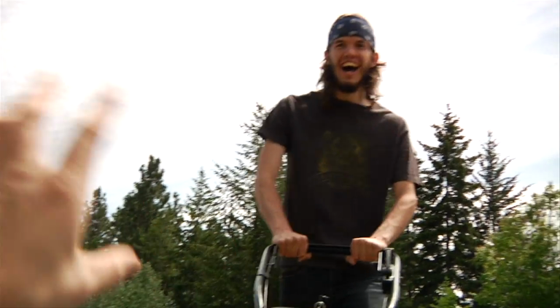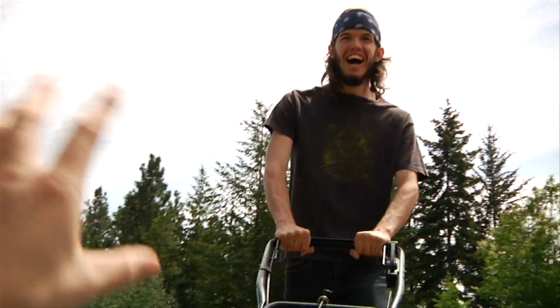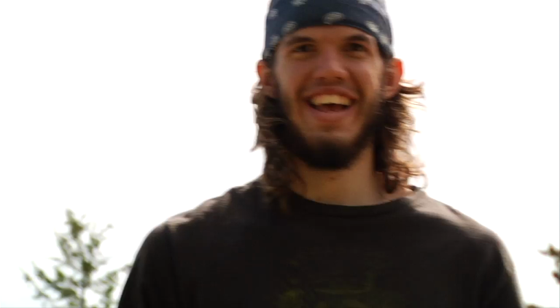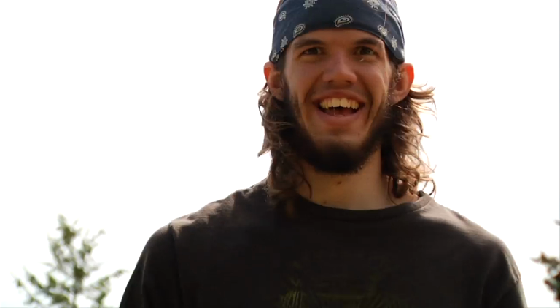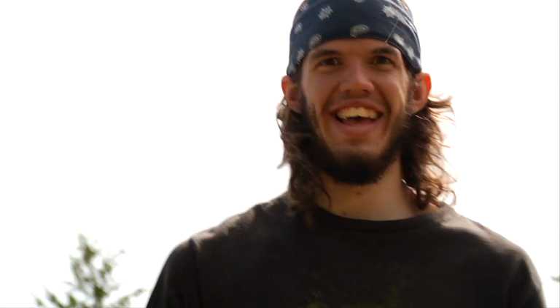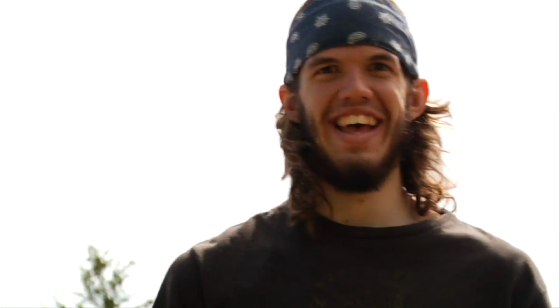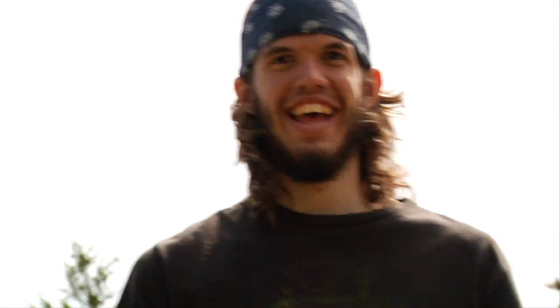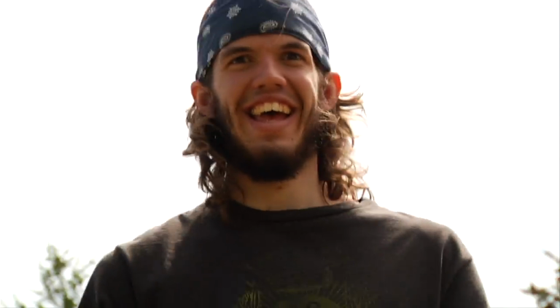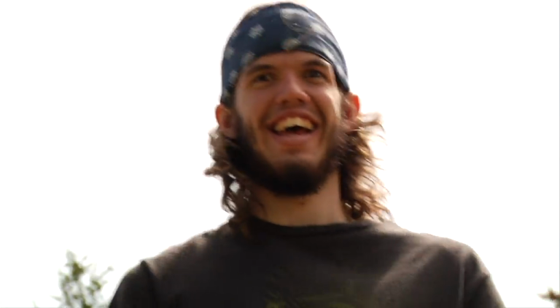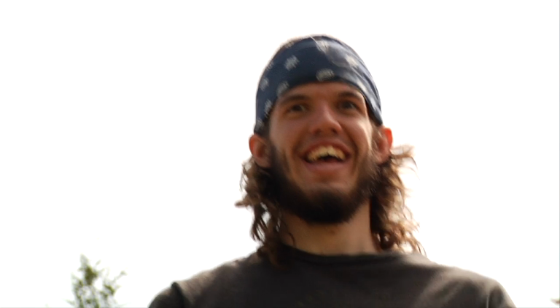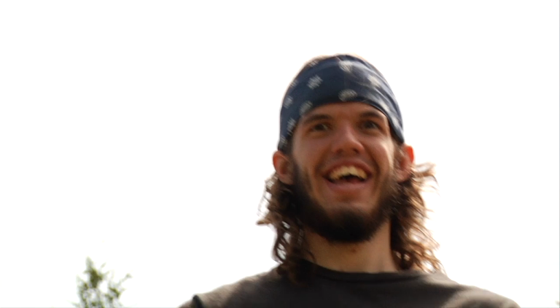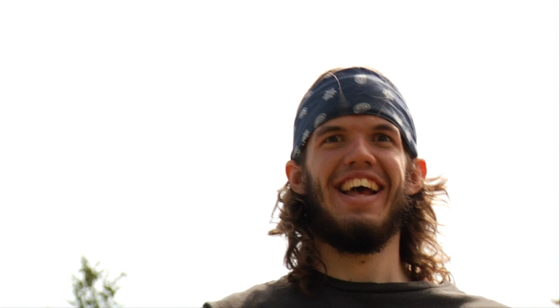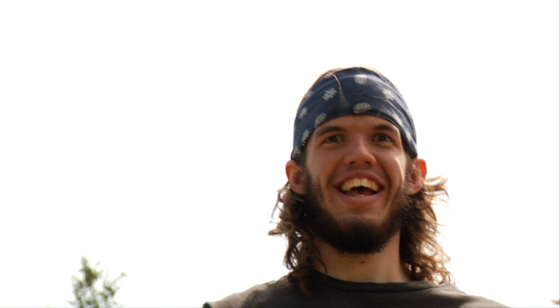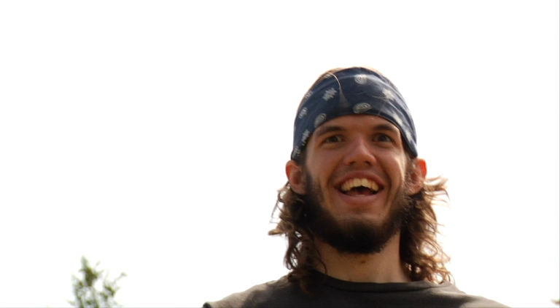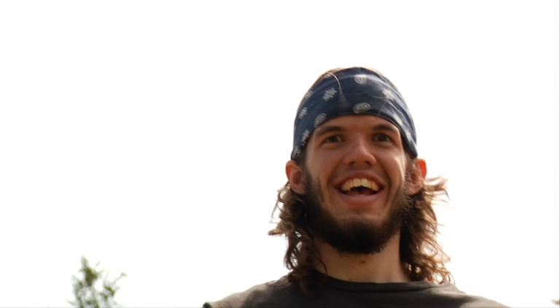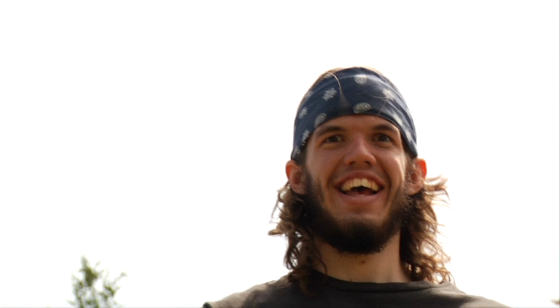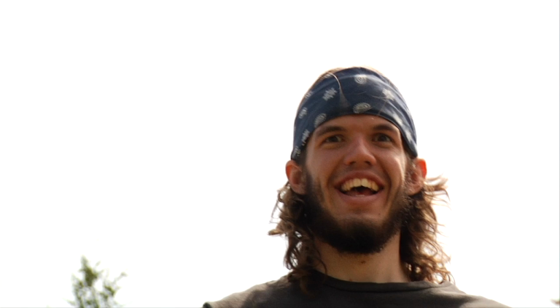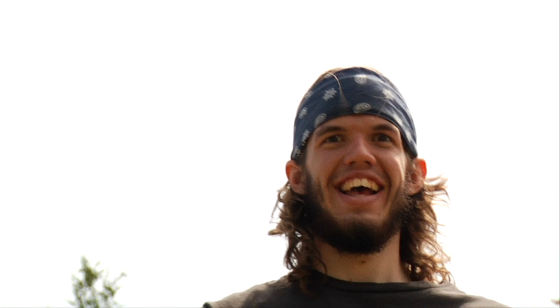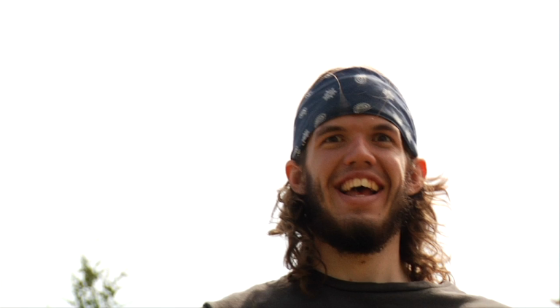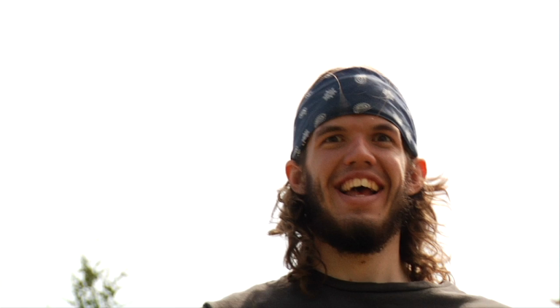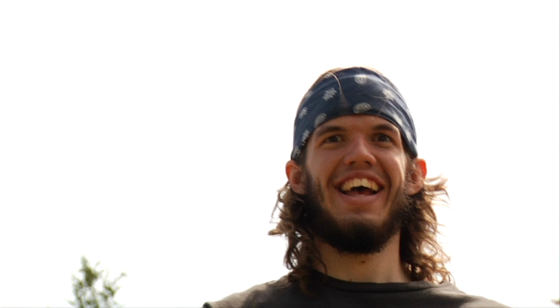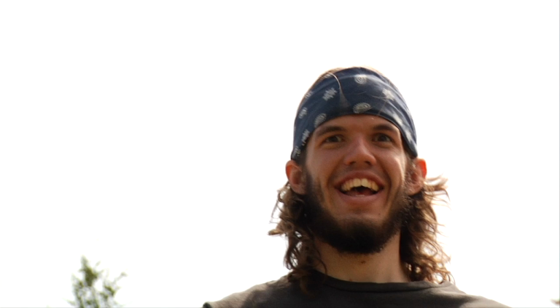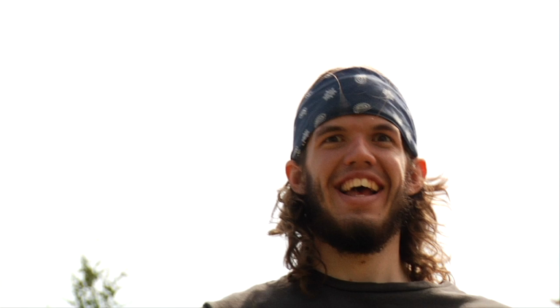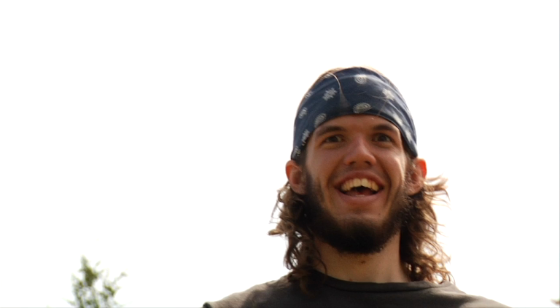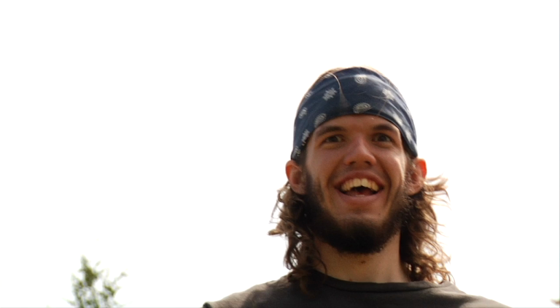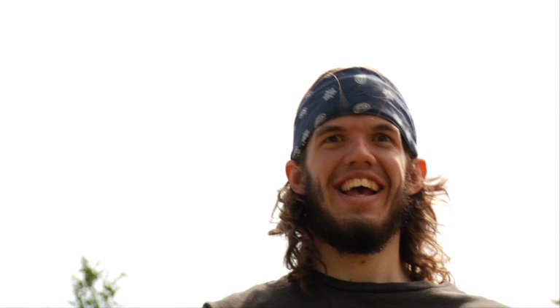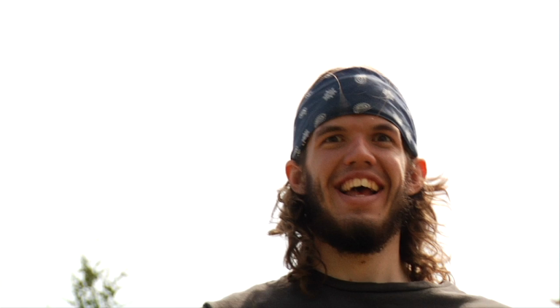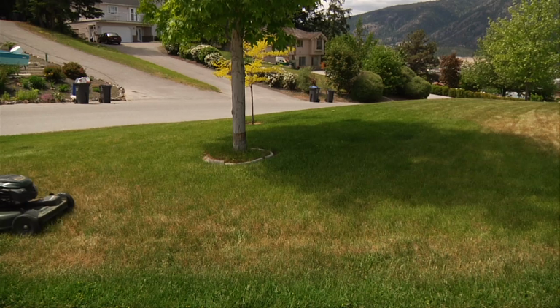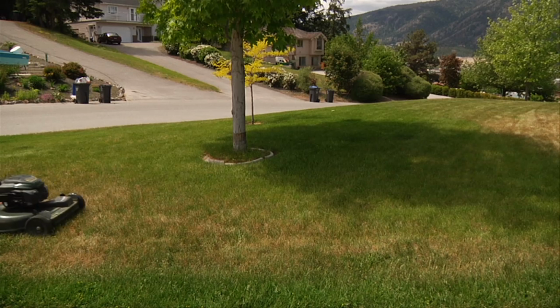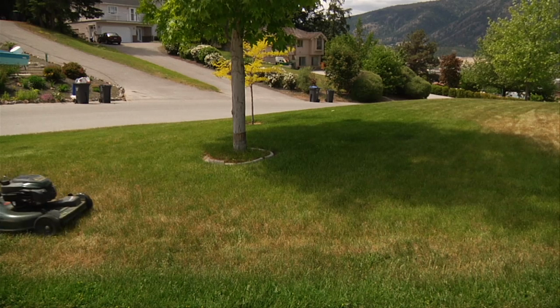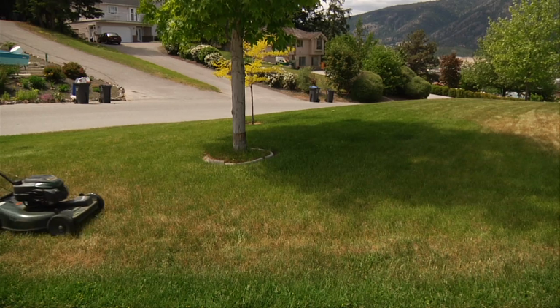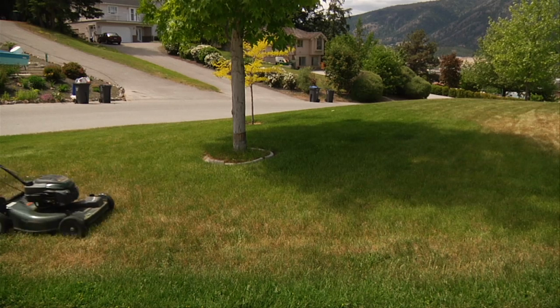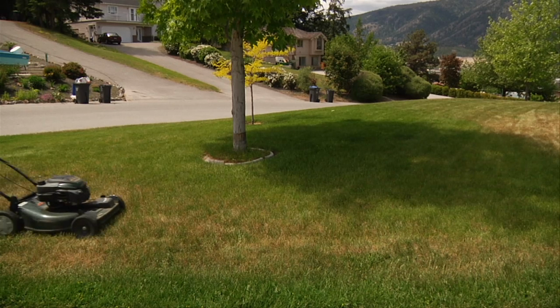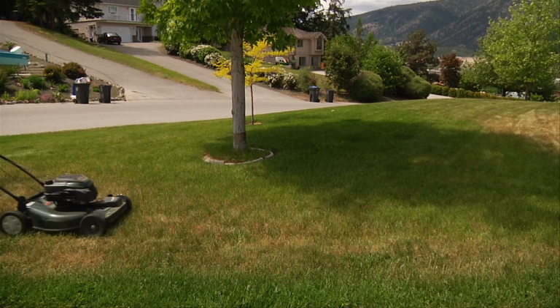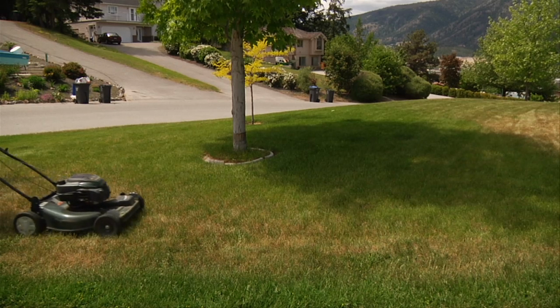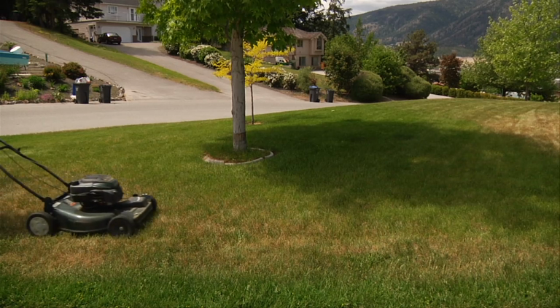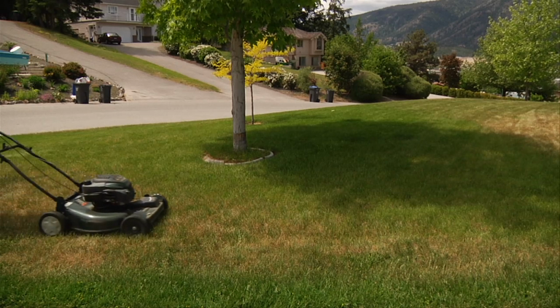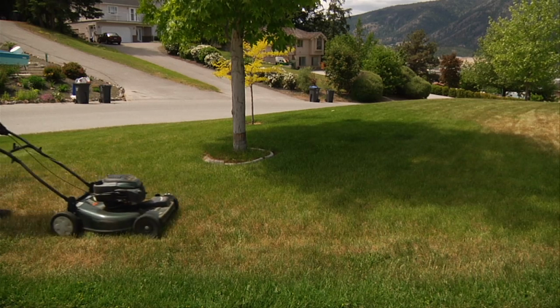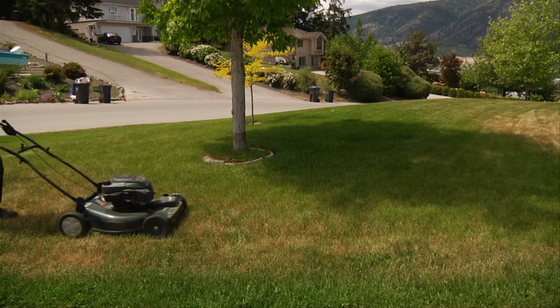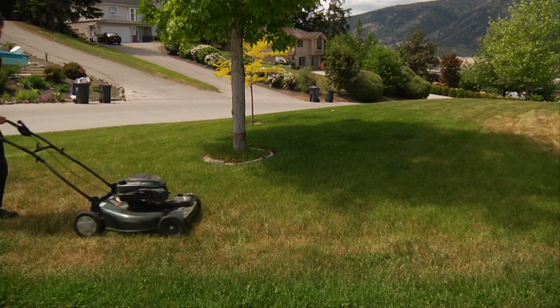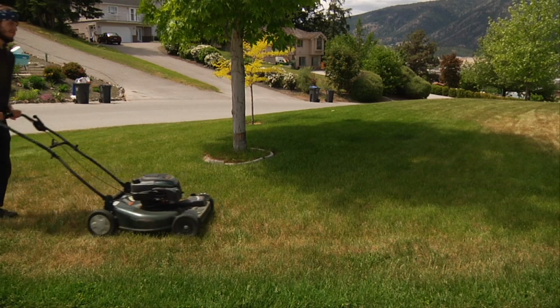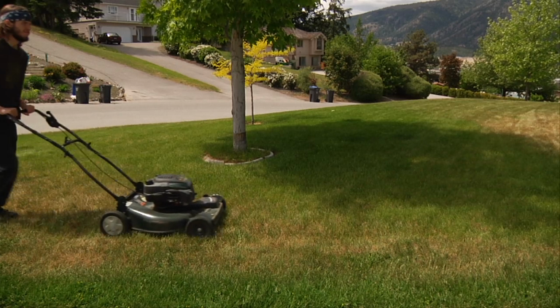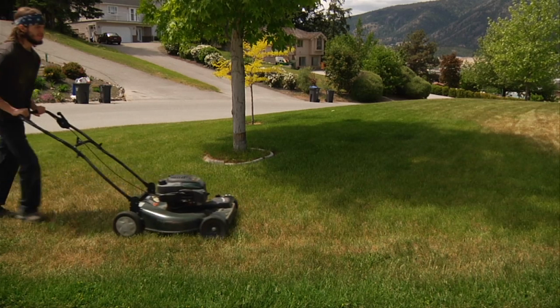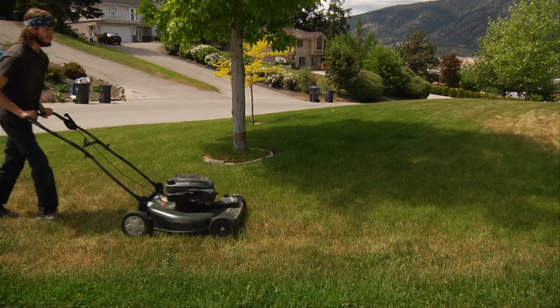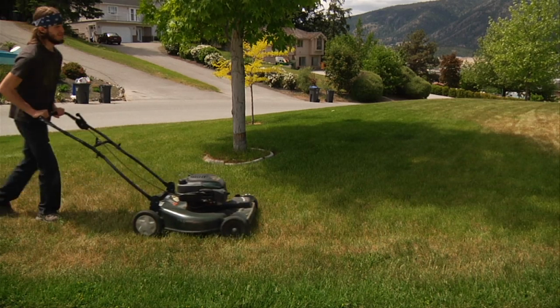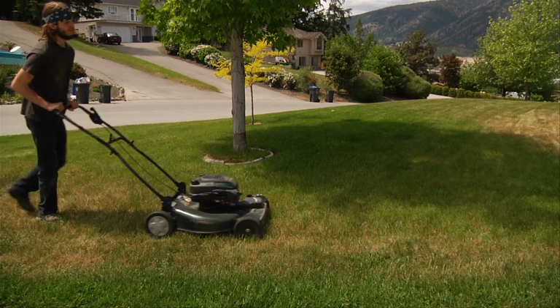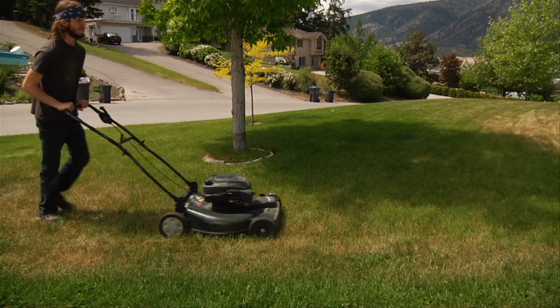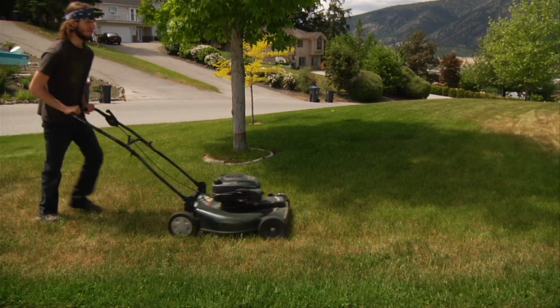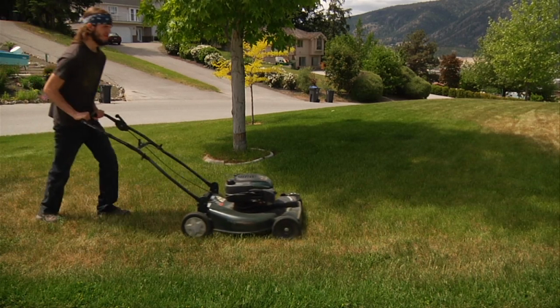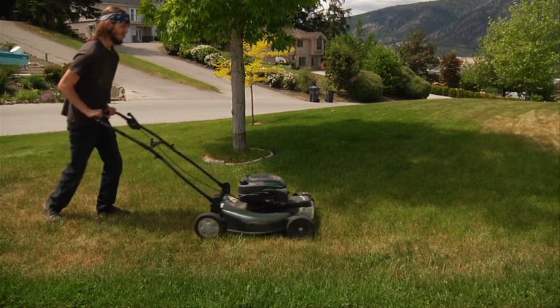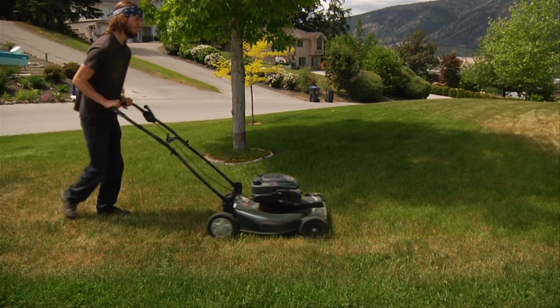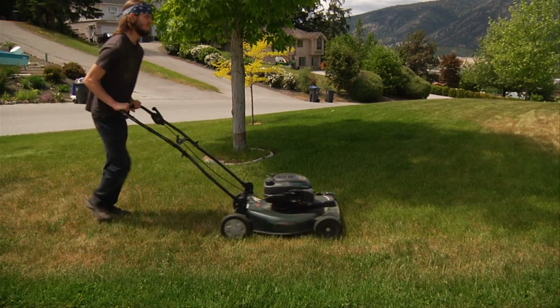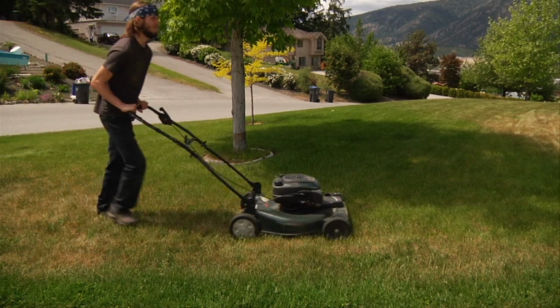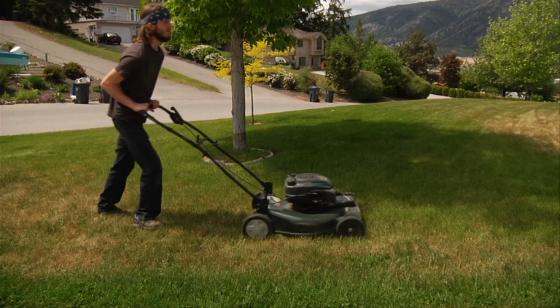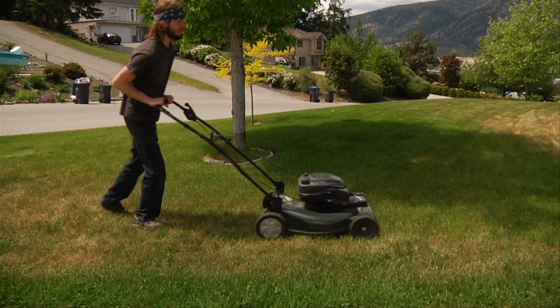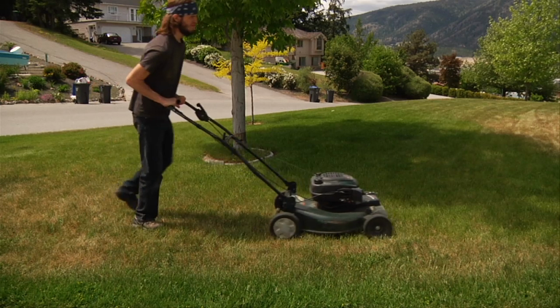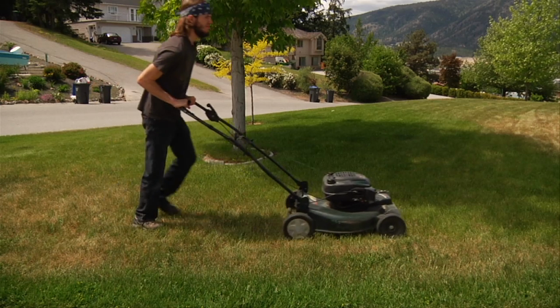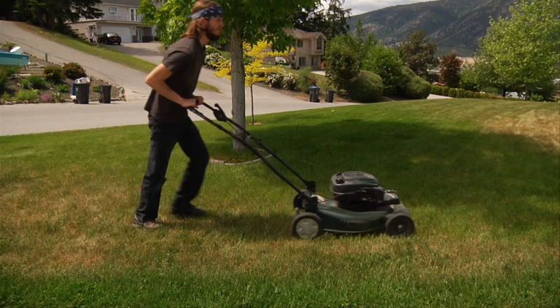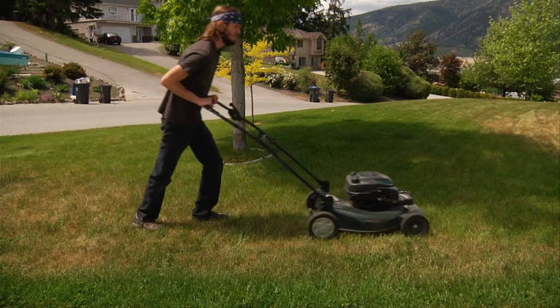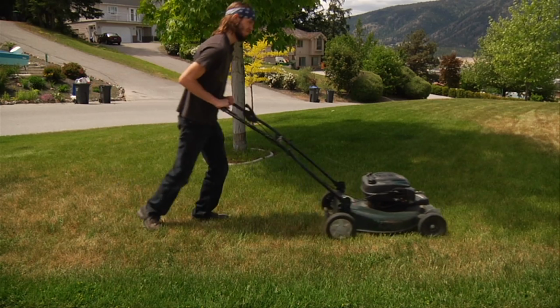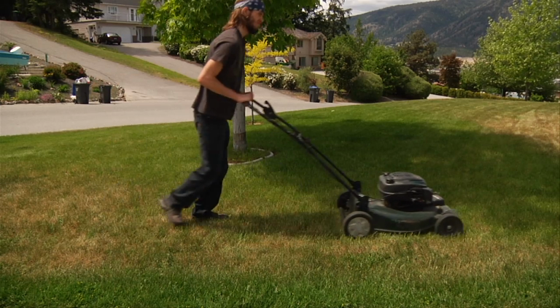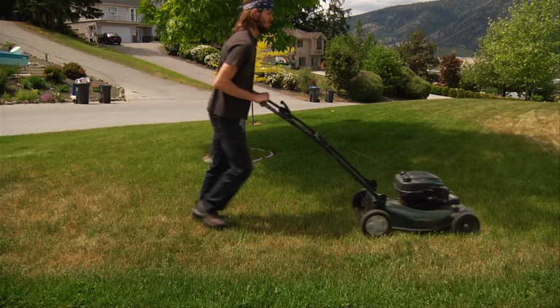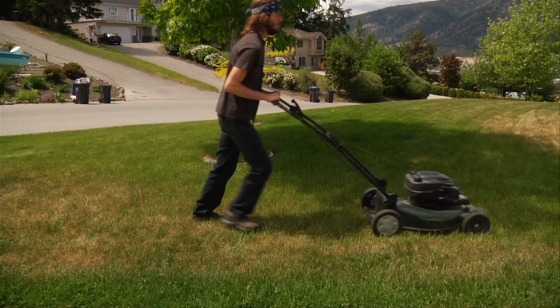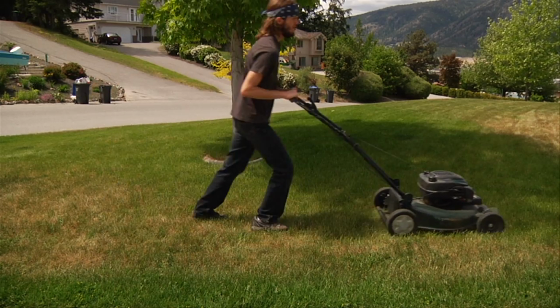Go ahead, release that inner serial killer — or go crazy and mow some grass with the Speedy McGrass Muncher.